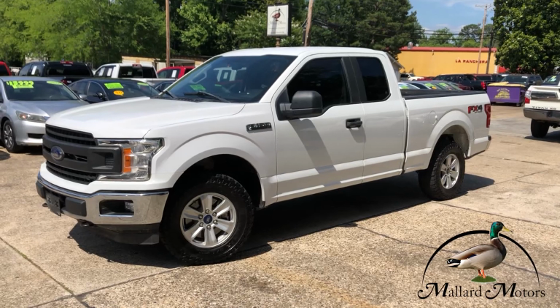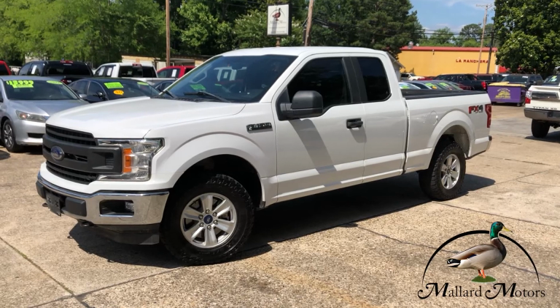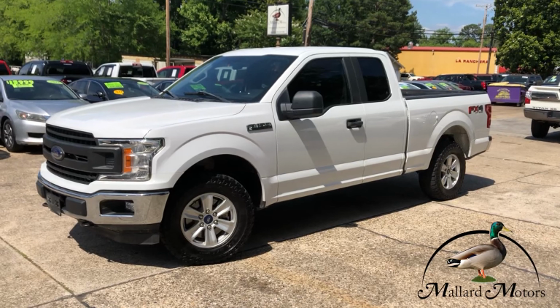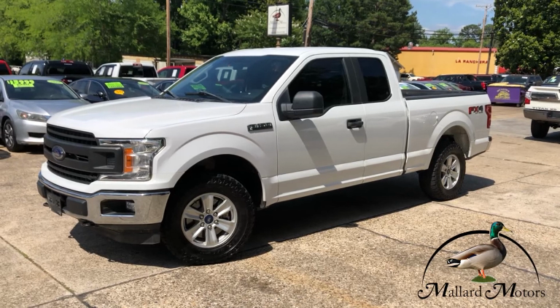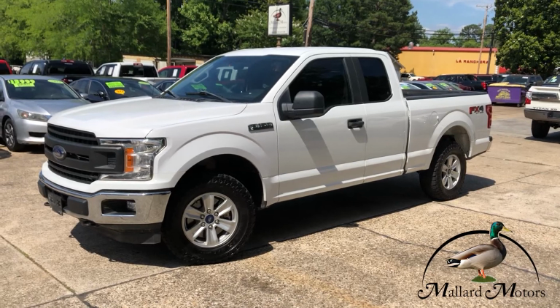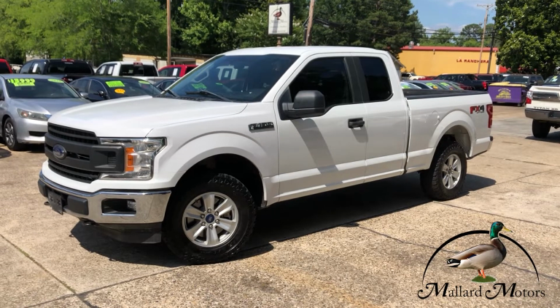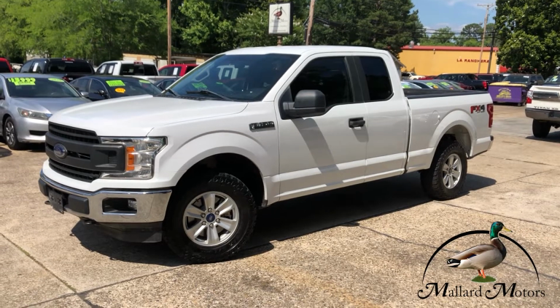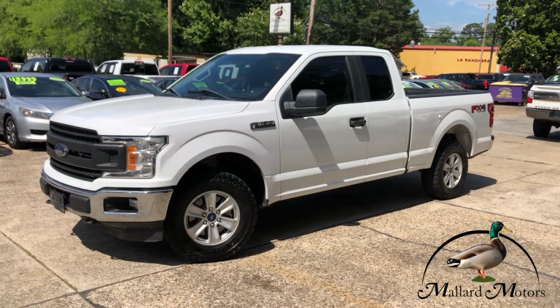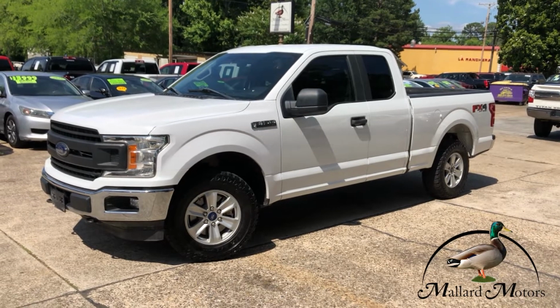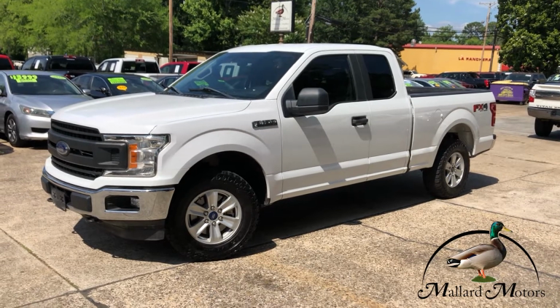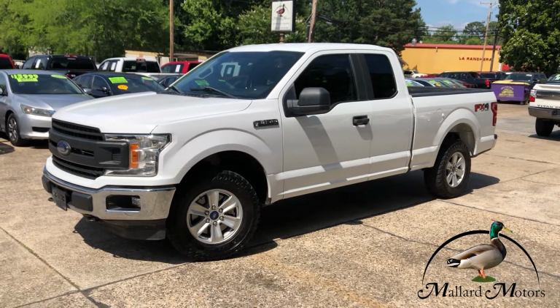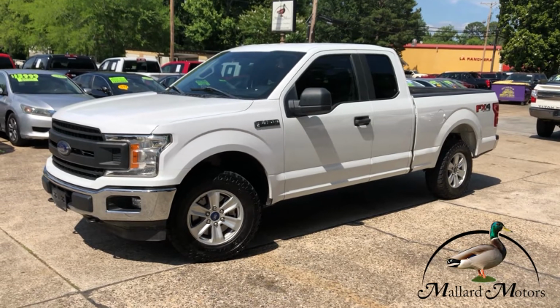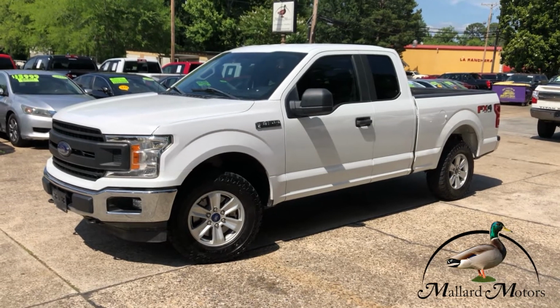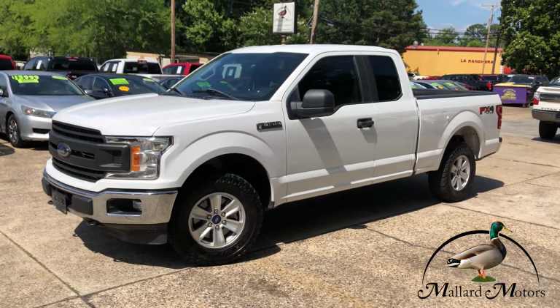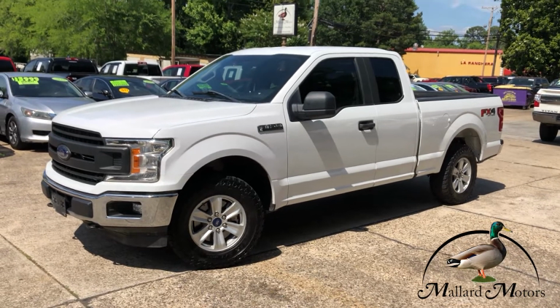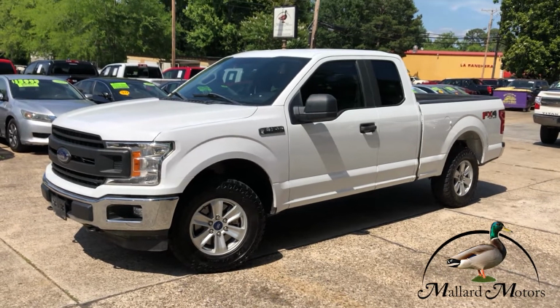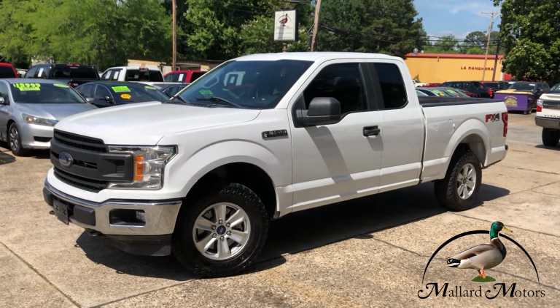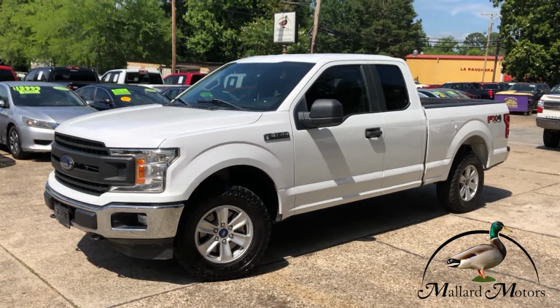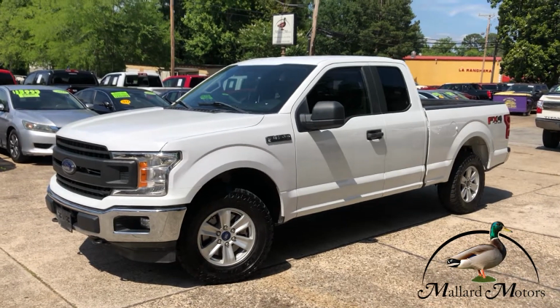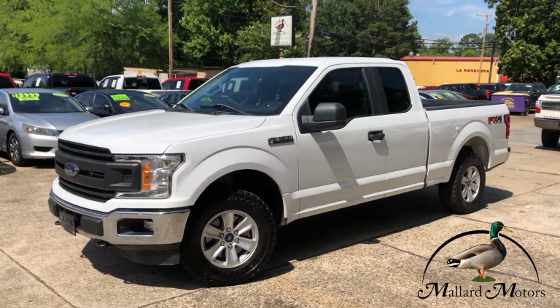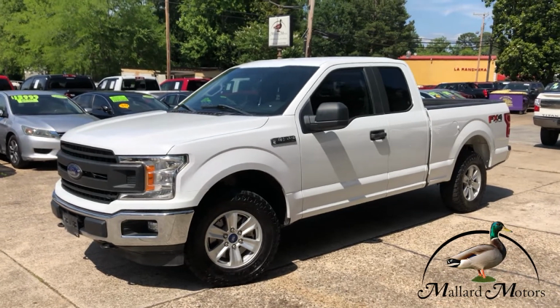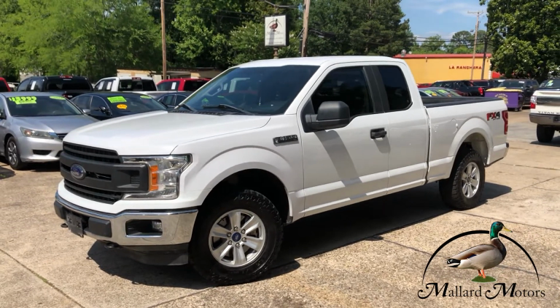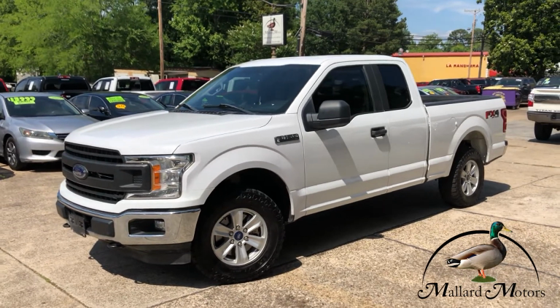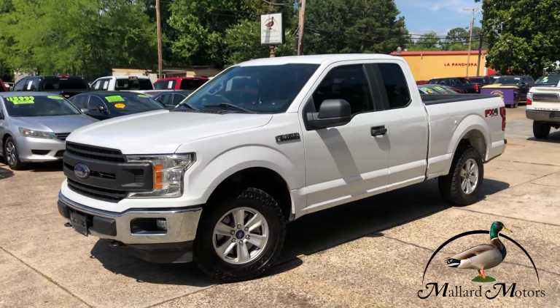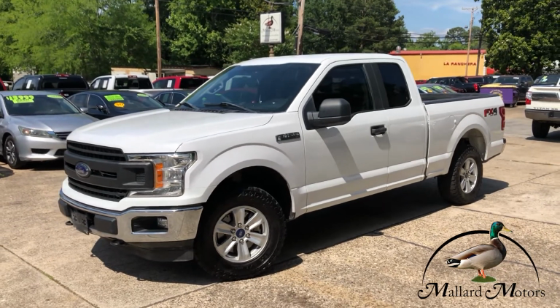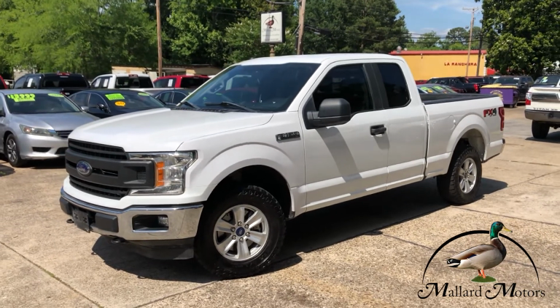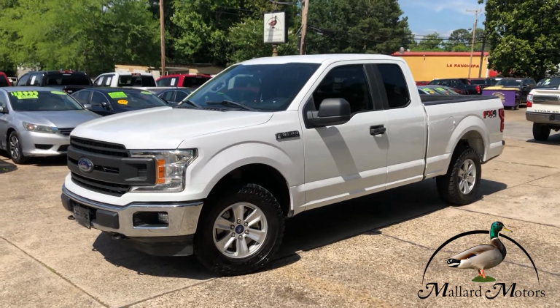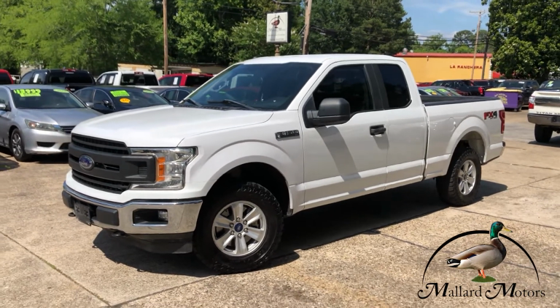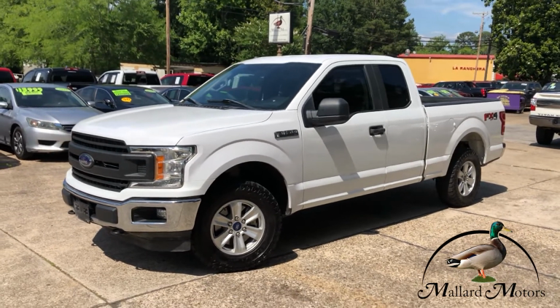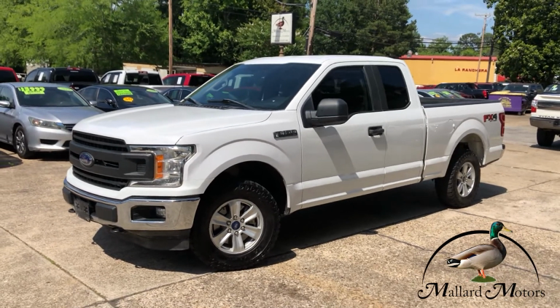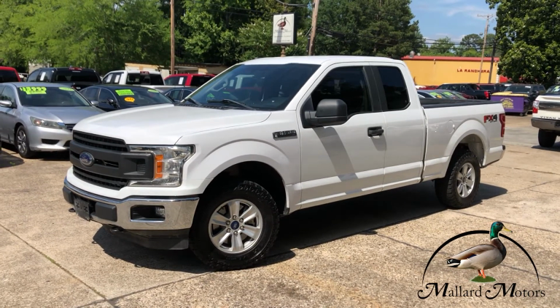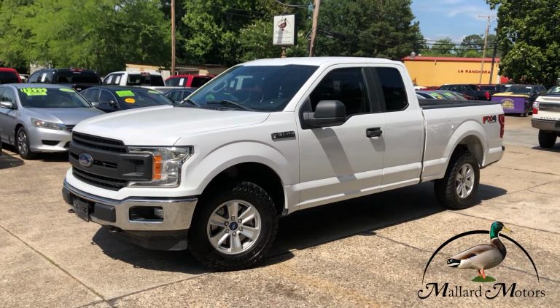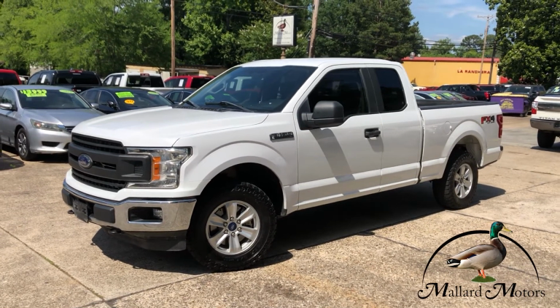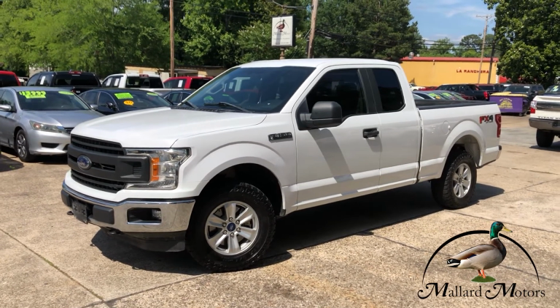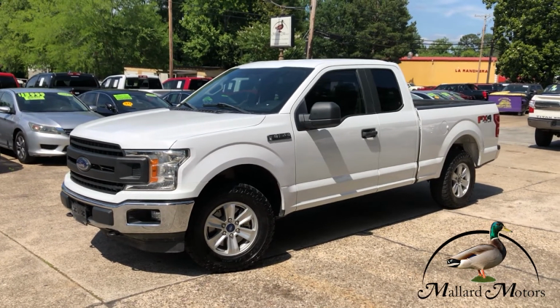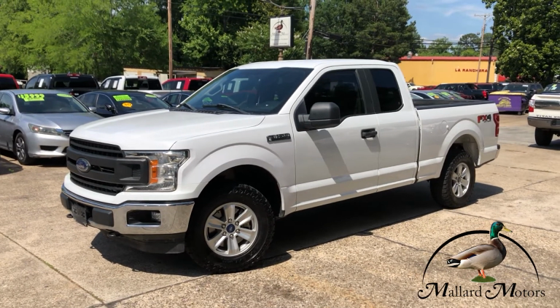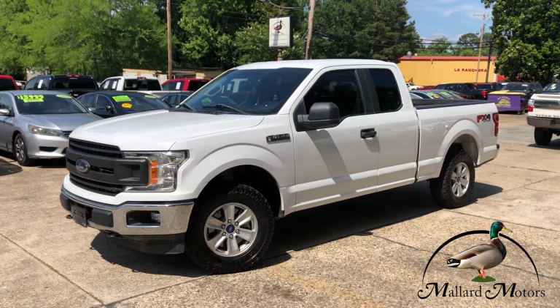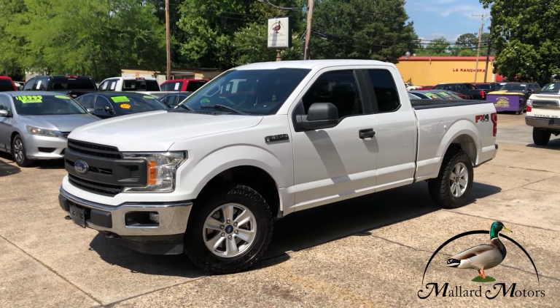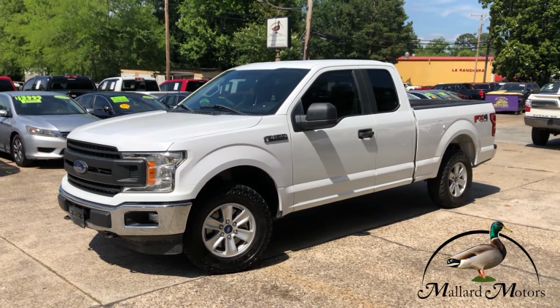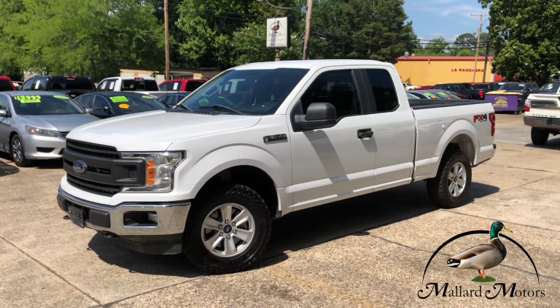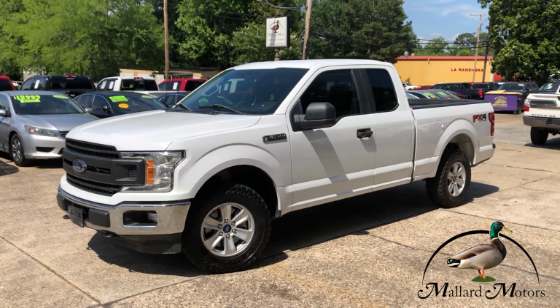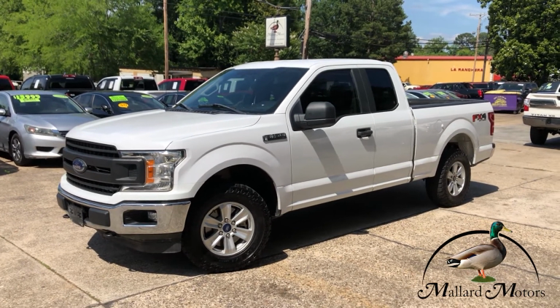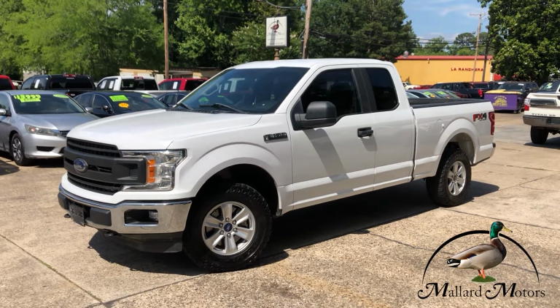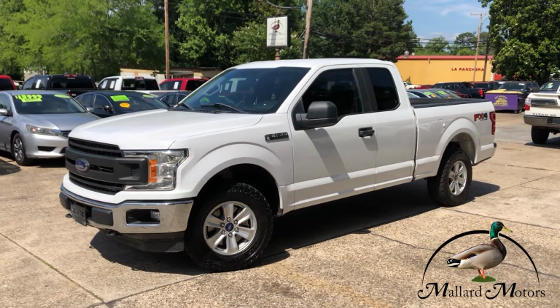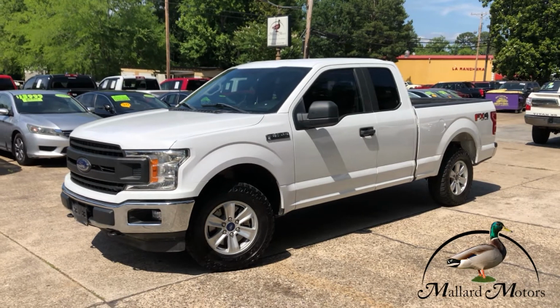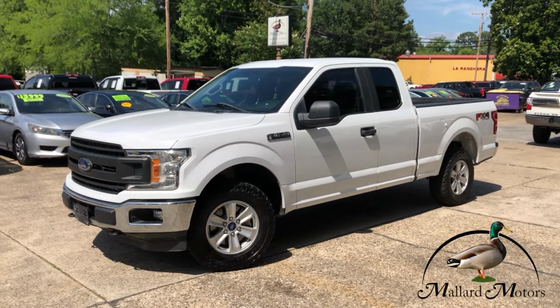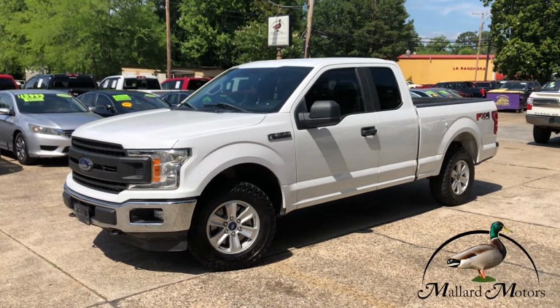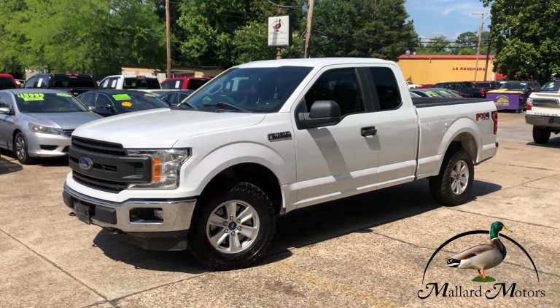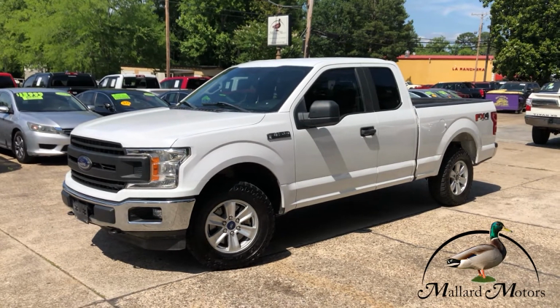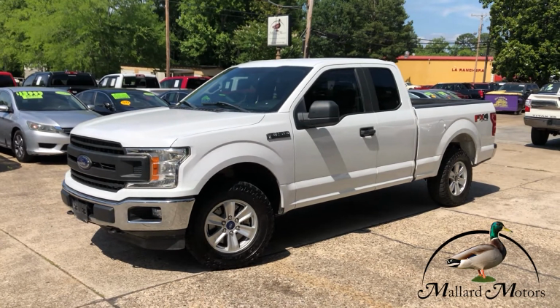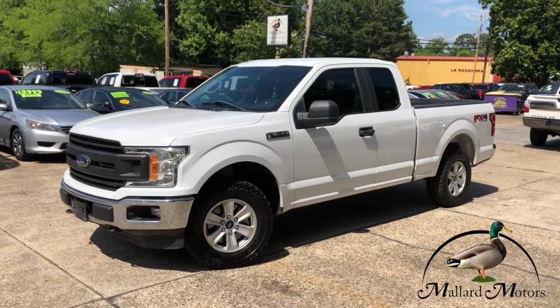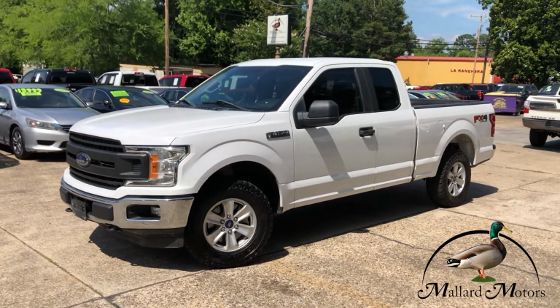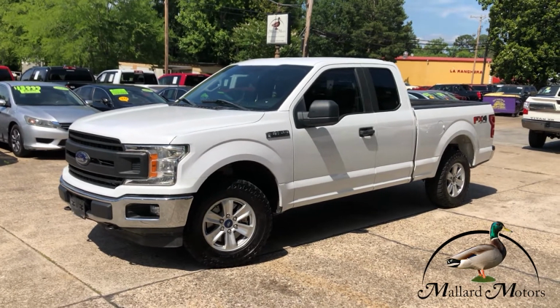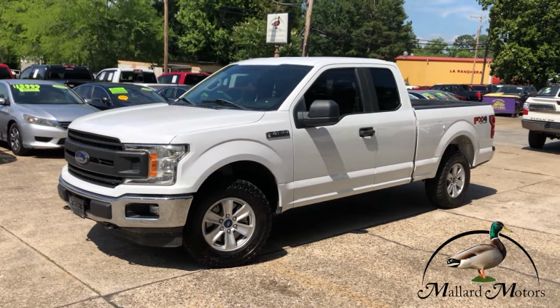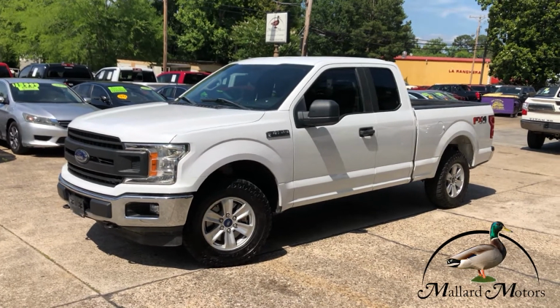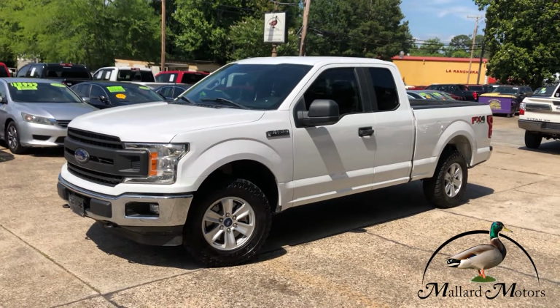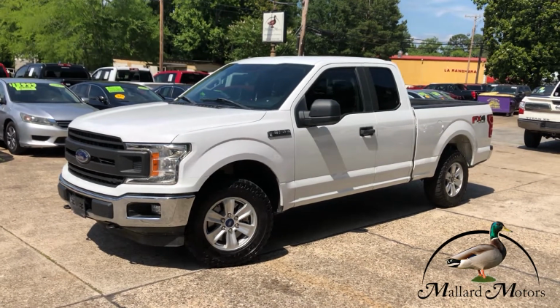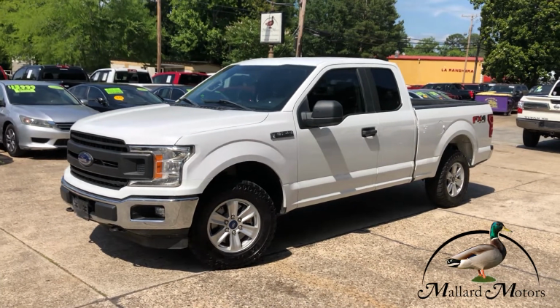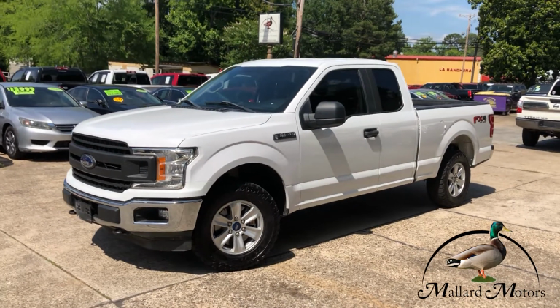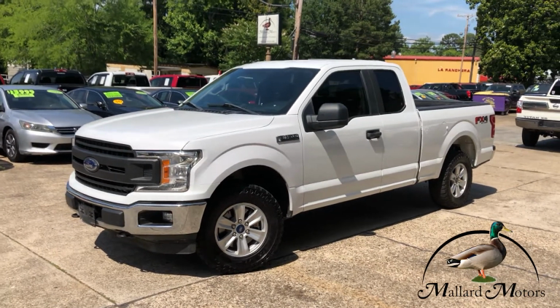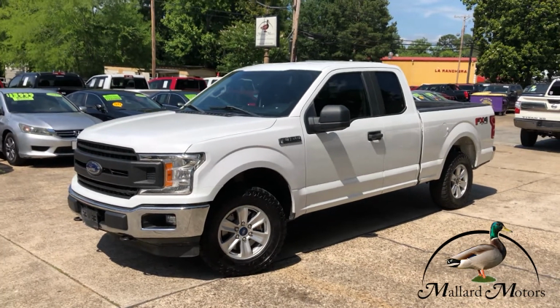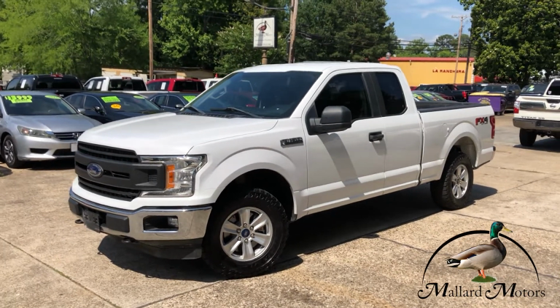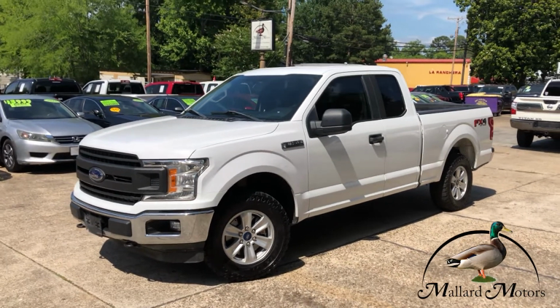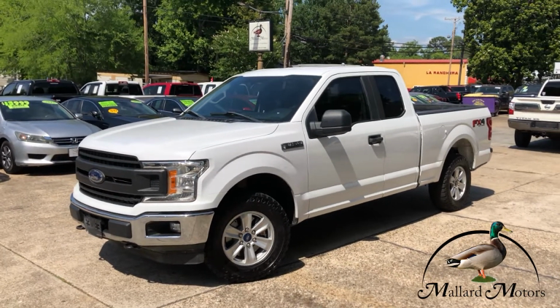What's up guys, Clay at Mallard Motors, home of the $100 Credit Challenge. That's where we give you $100 in cash if we're unable to give you a credit approval.